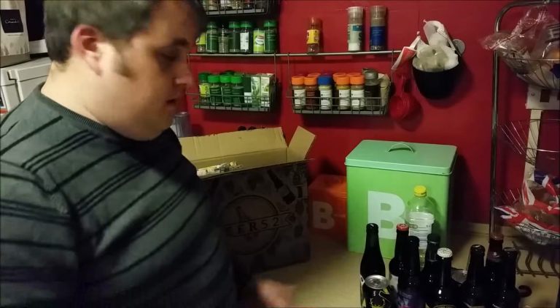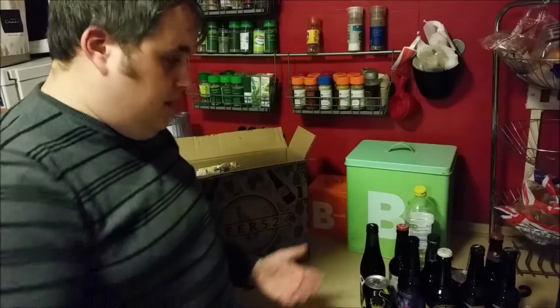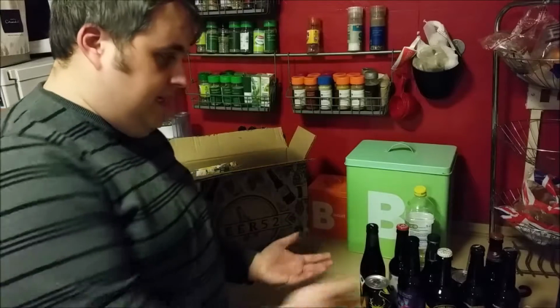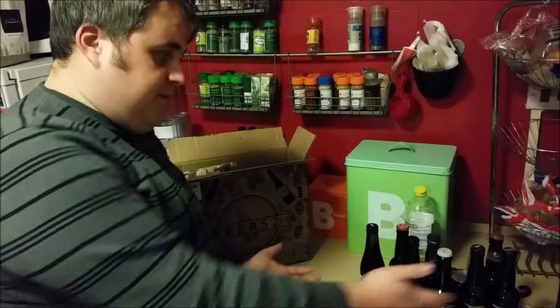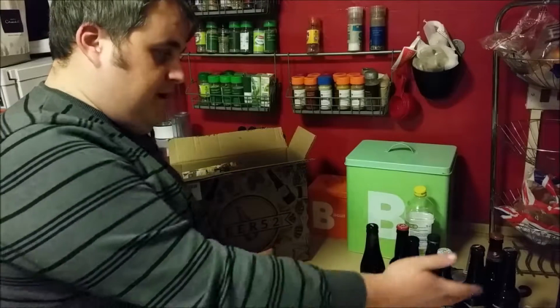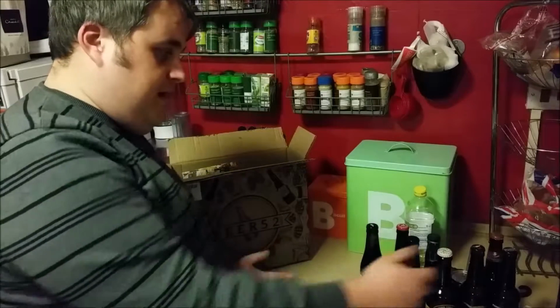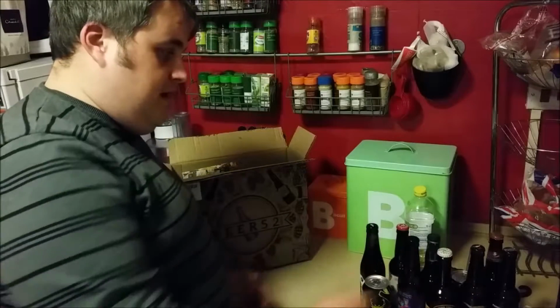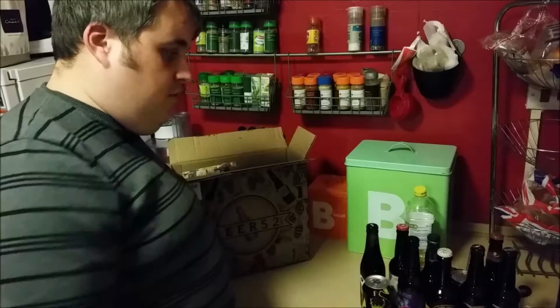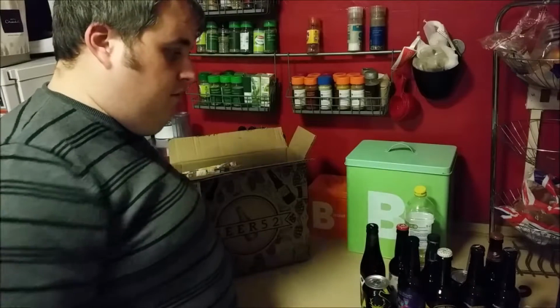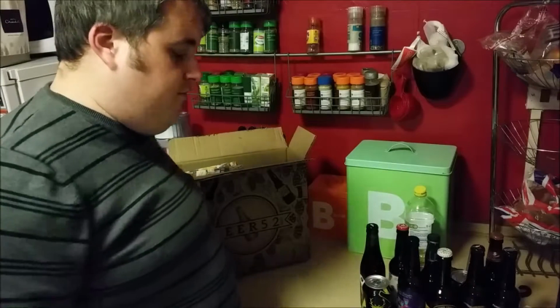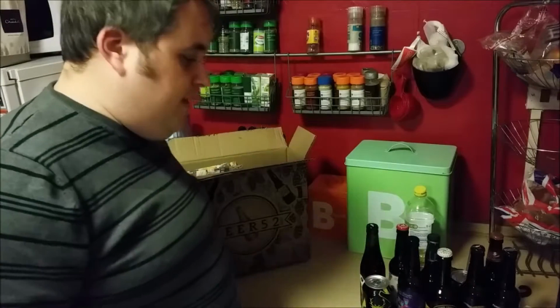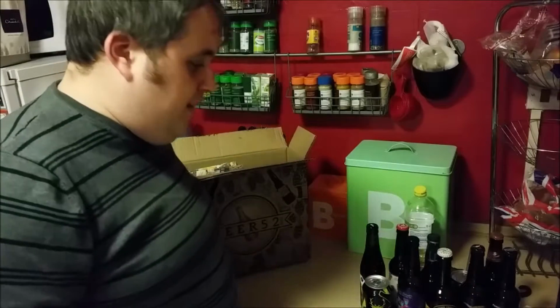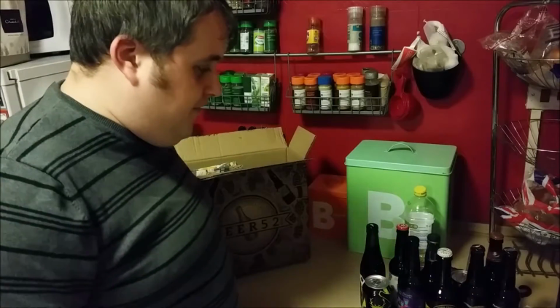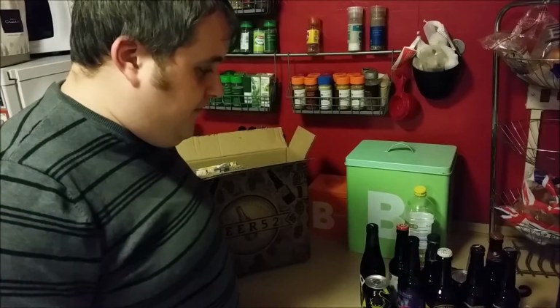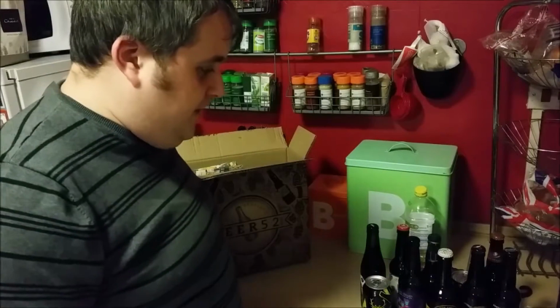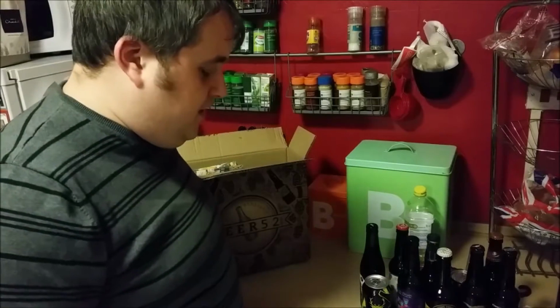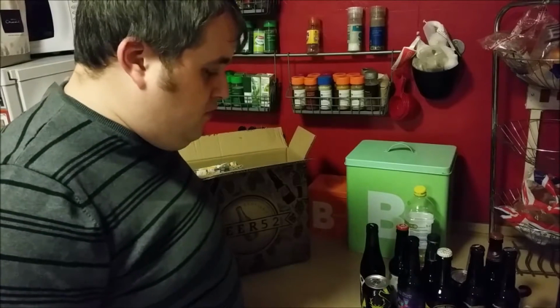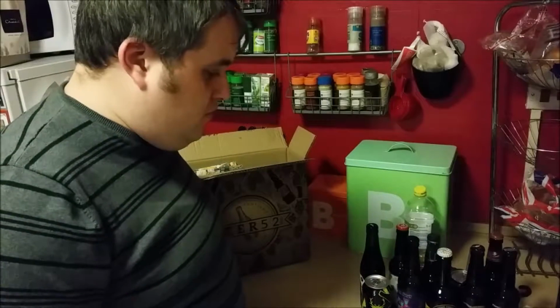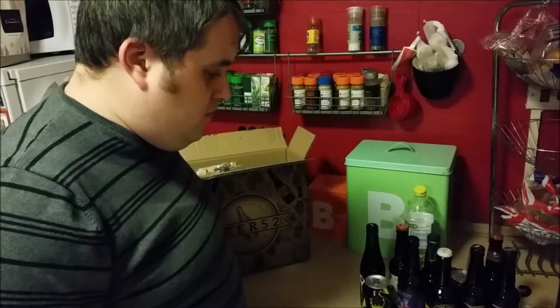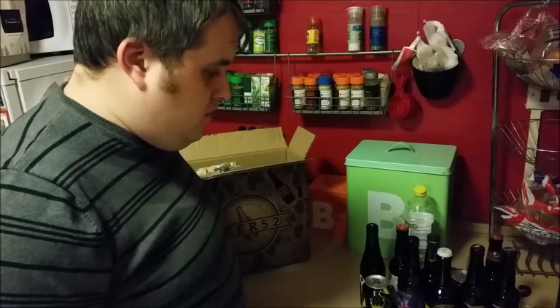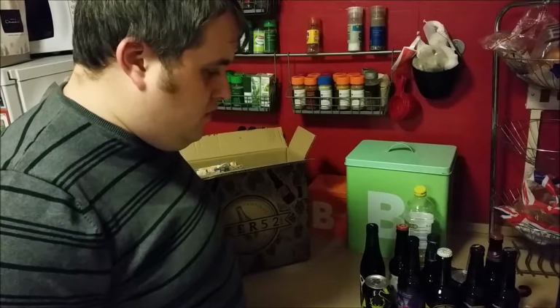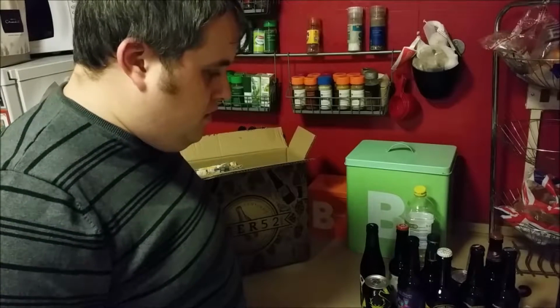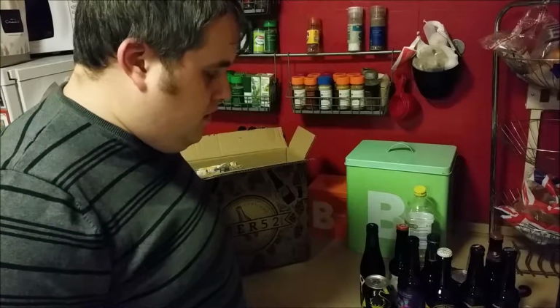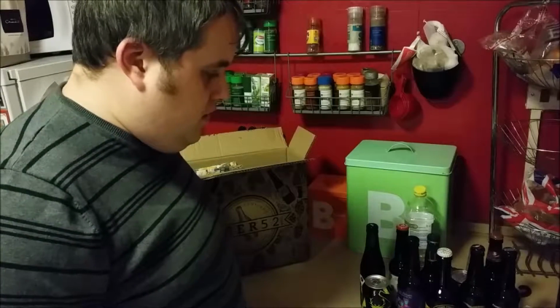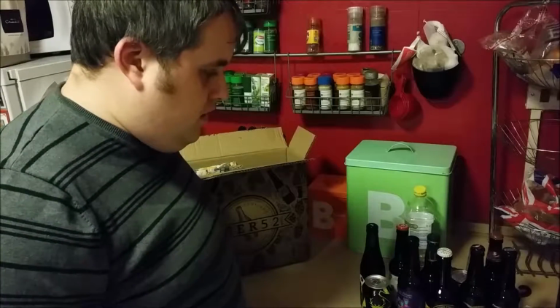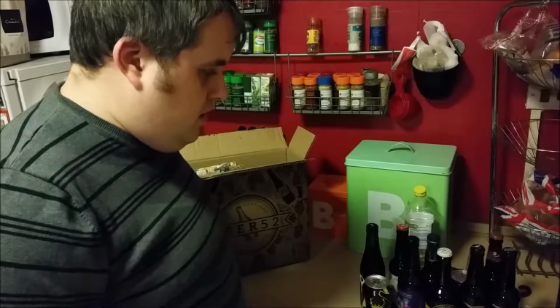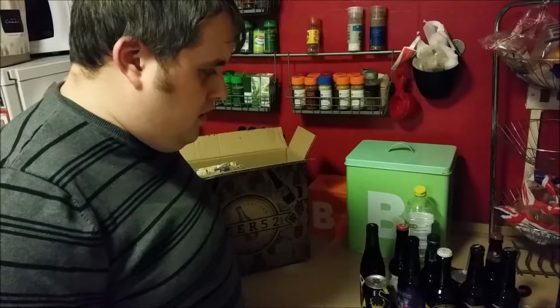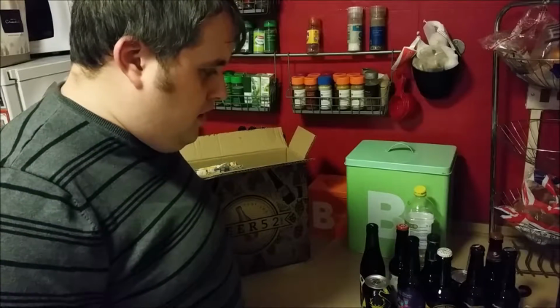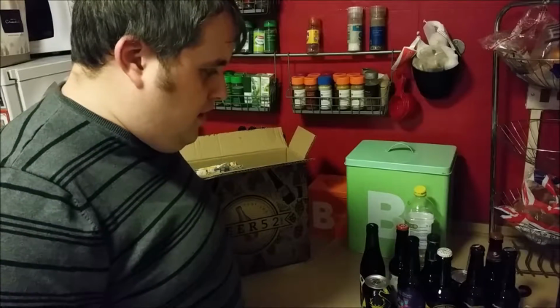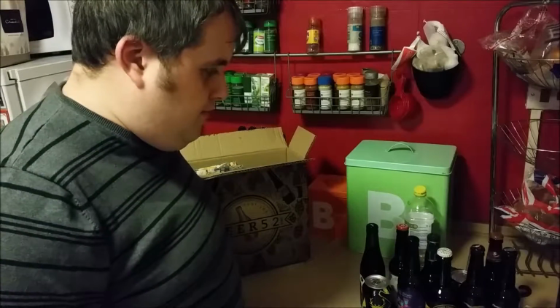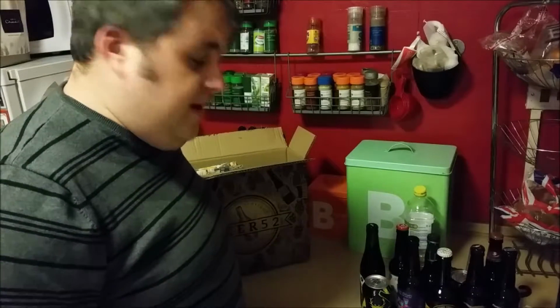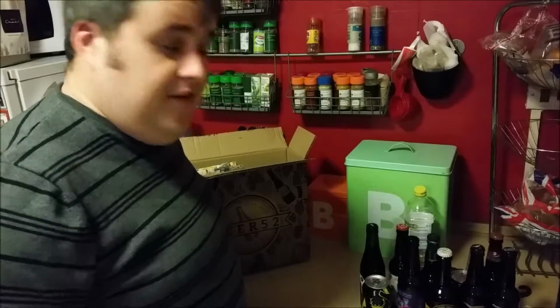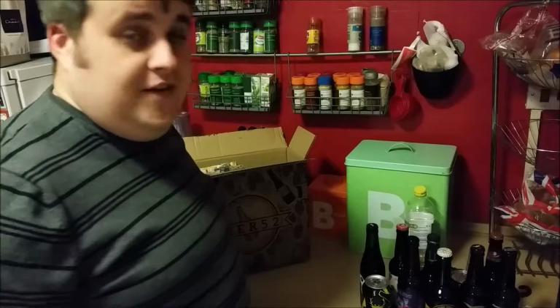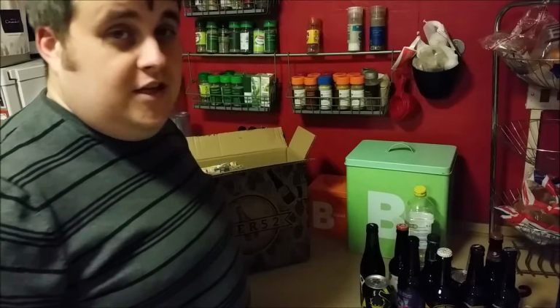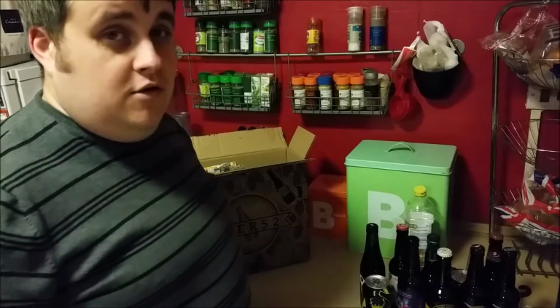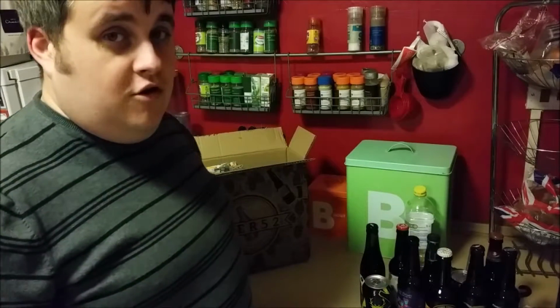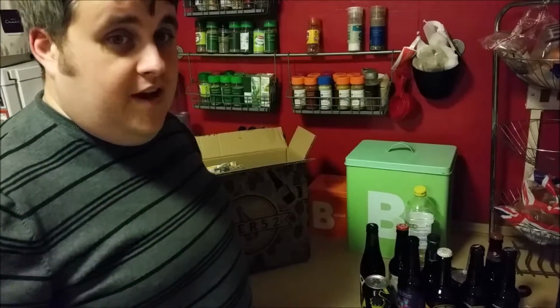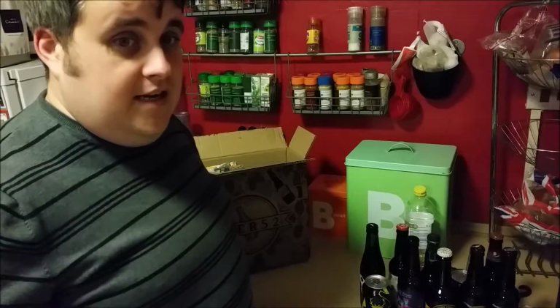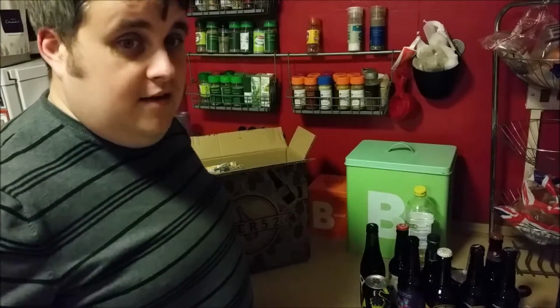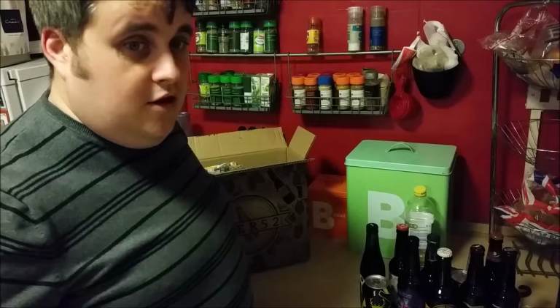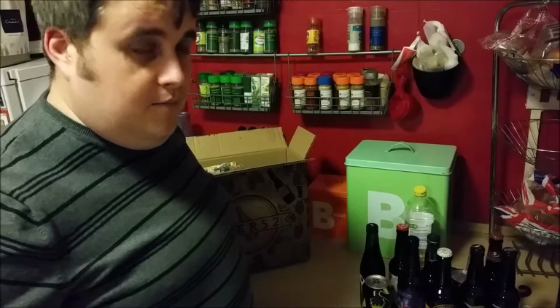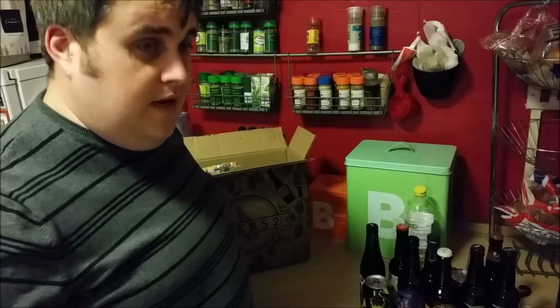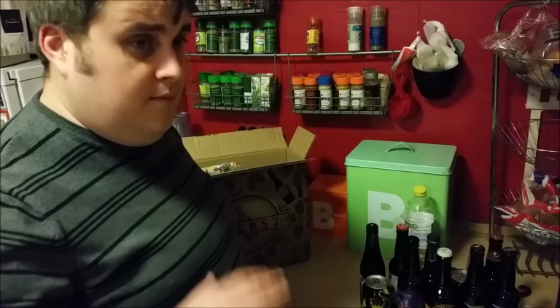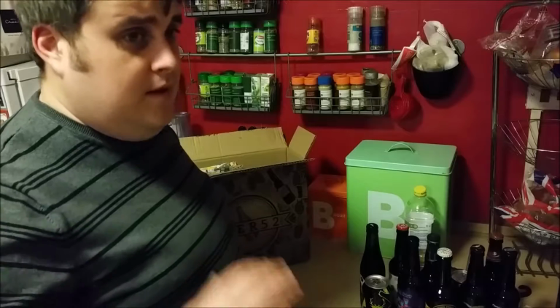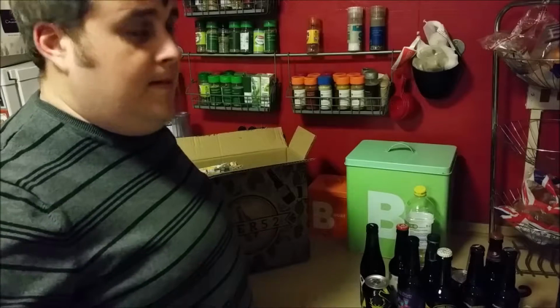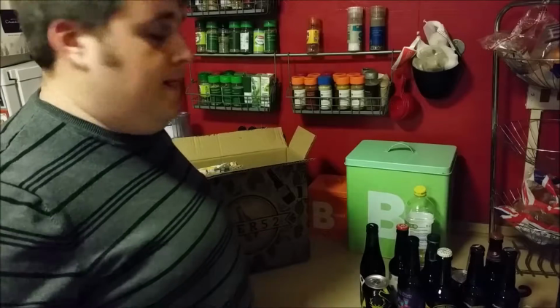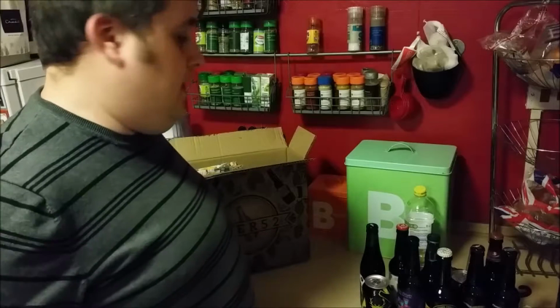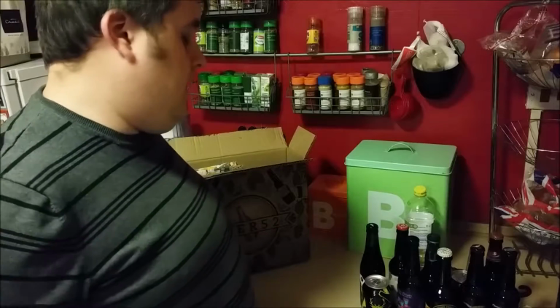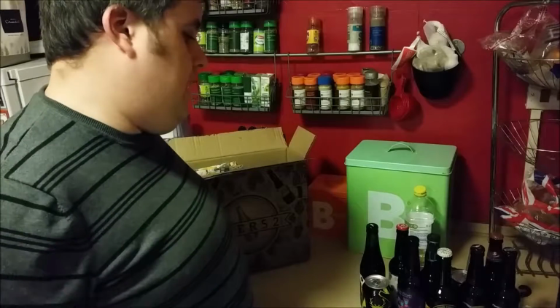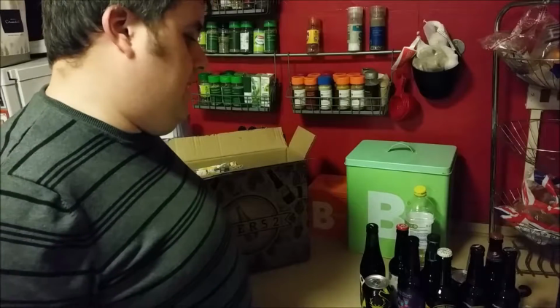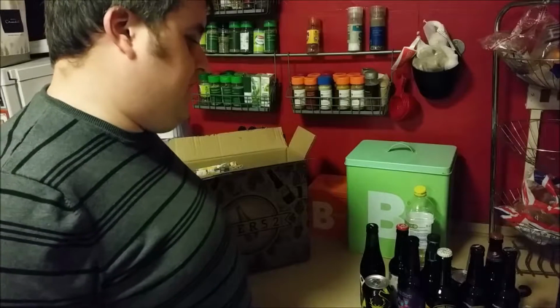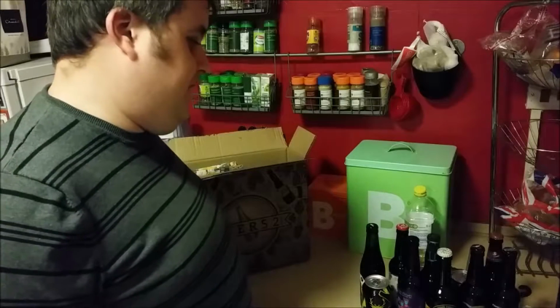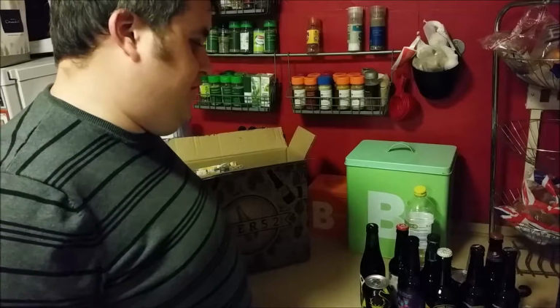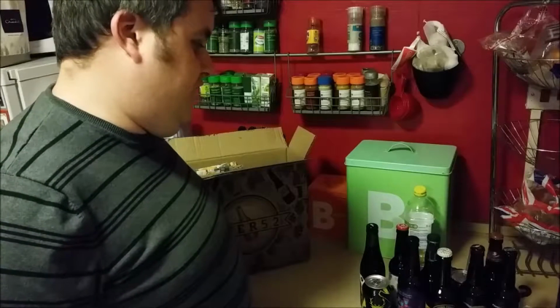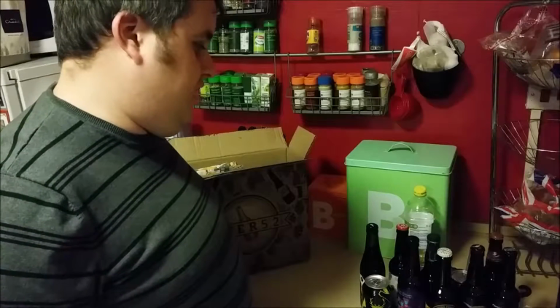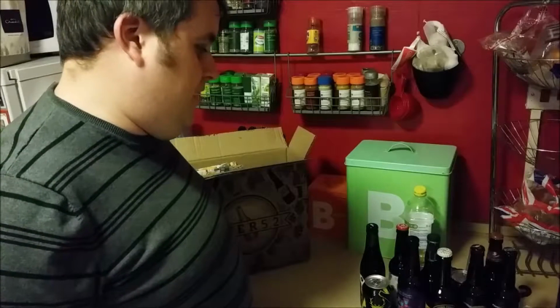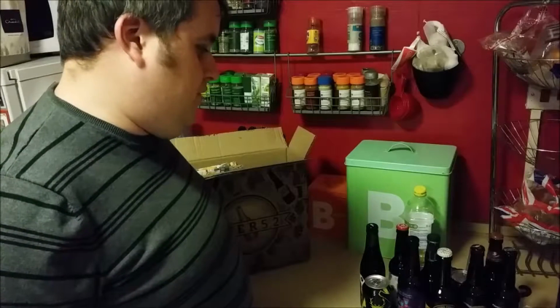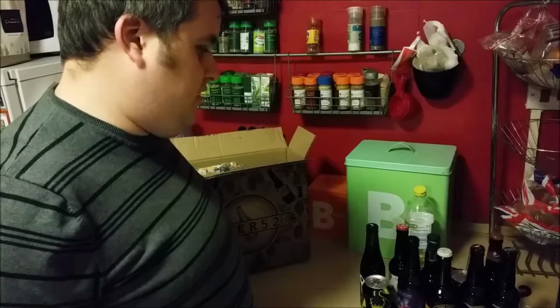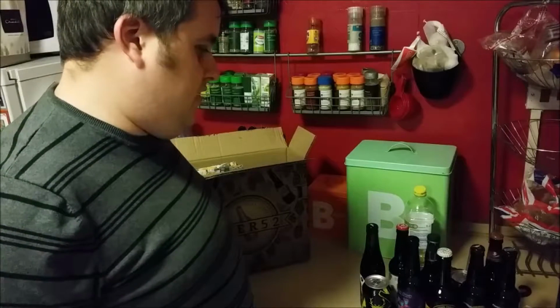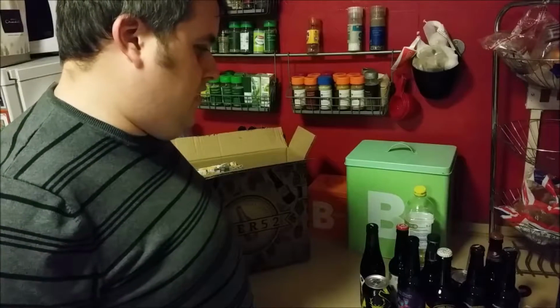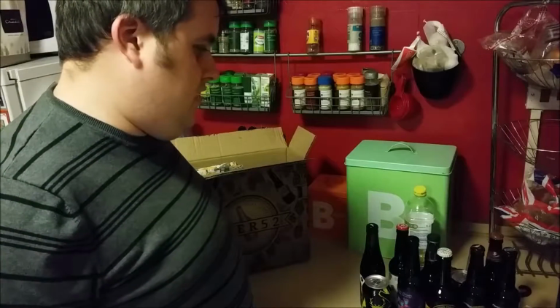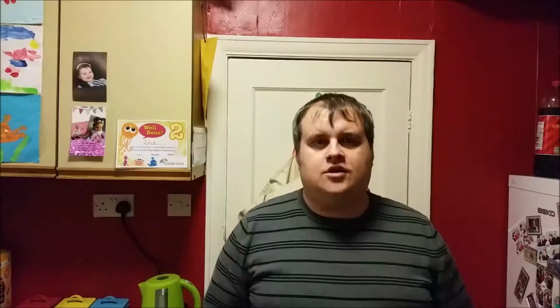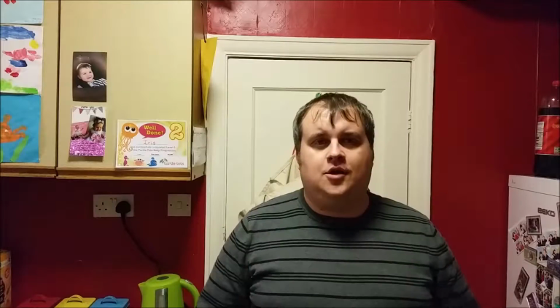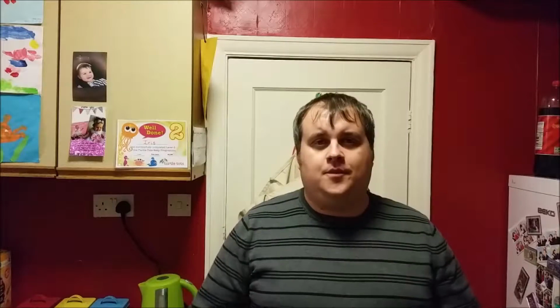That's my beer haul from Beer 52. Beer 52 is a cracking little company — I suggest you check them out.